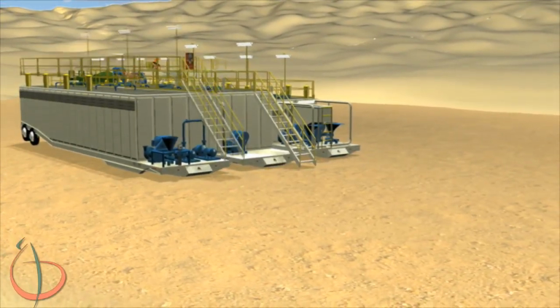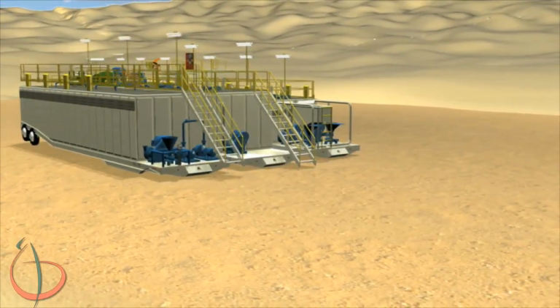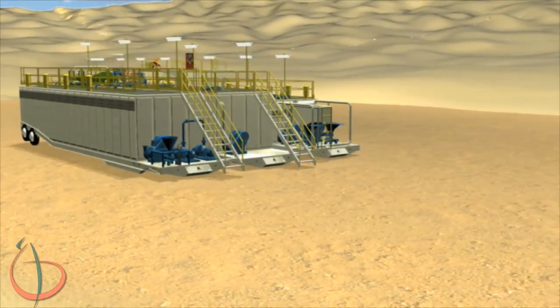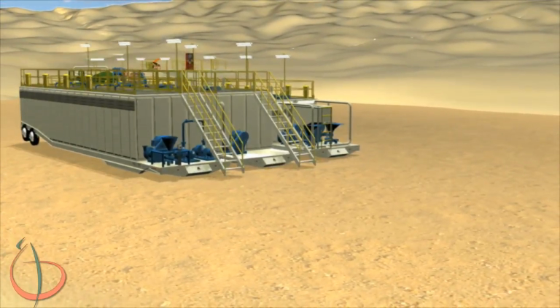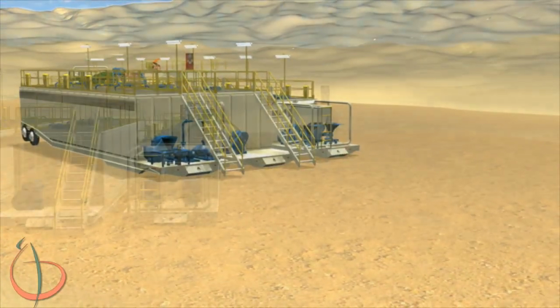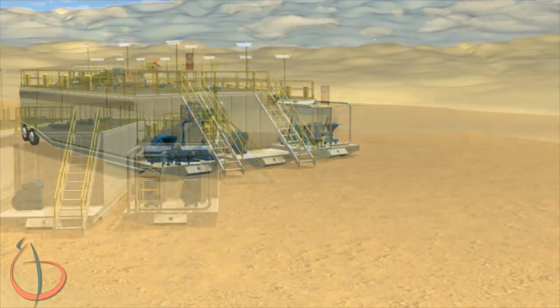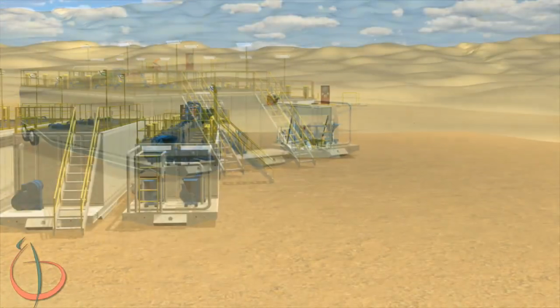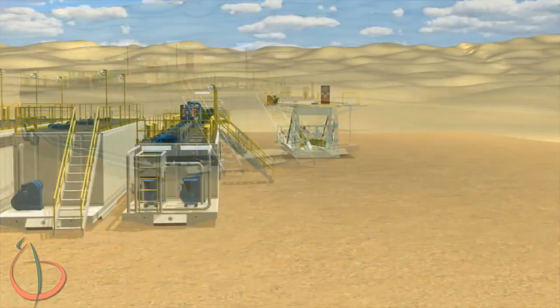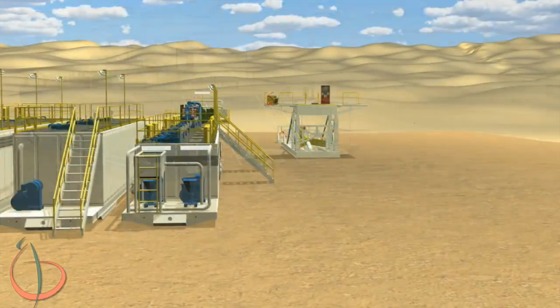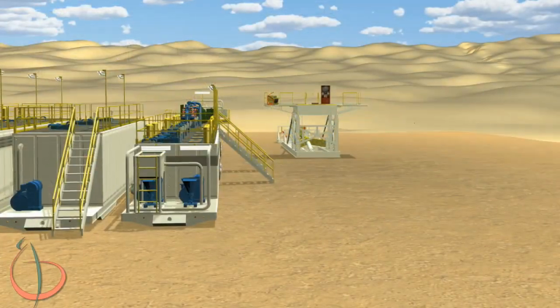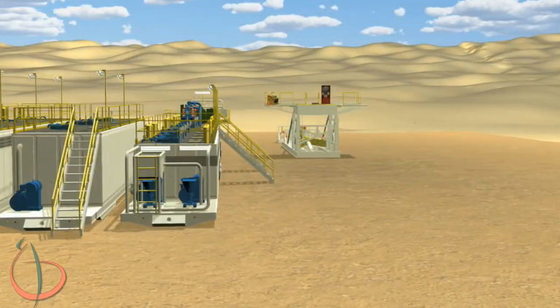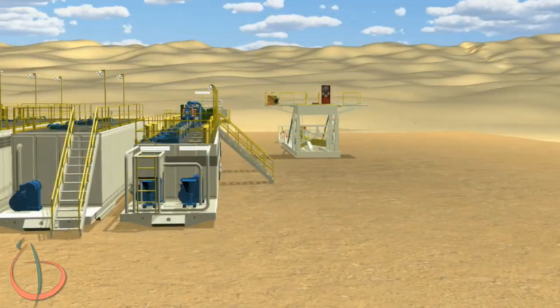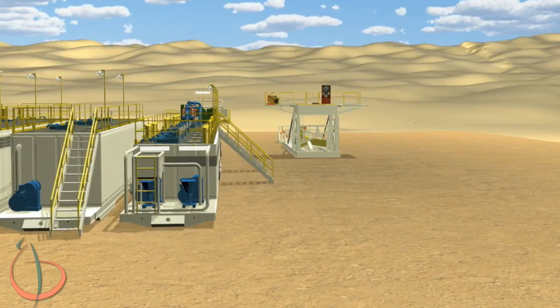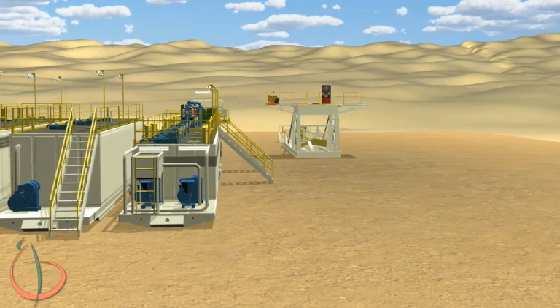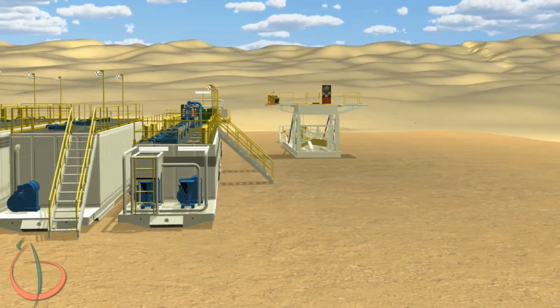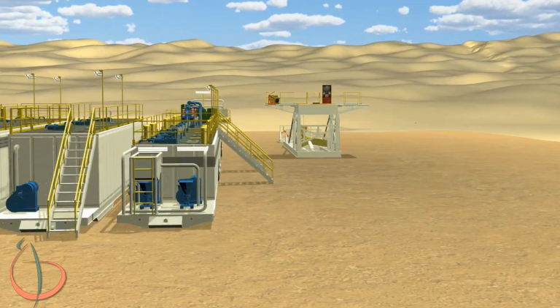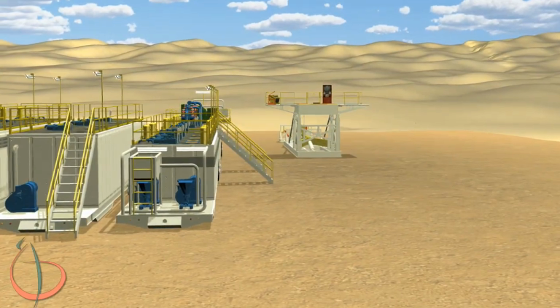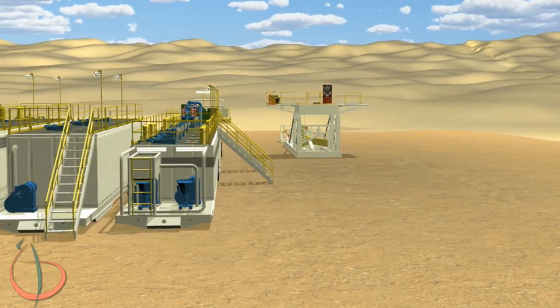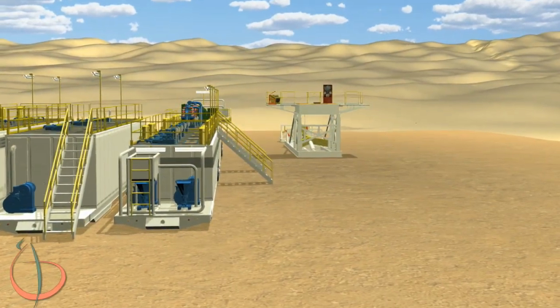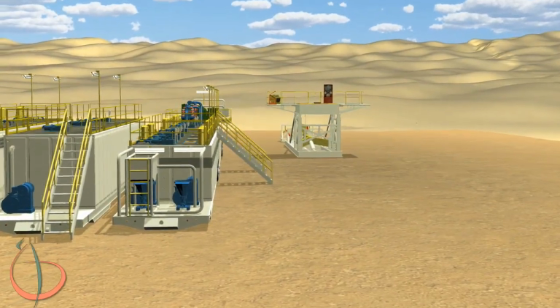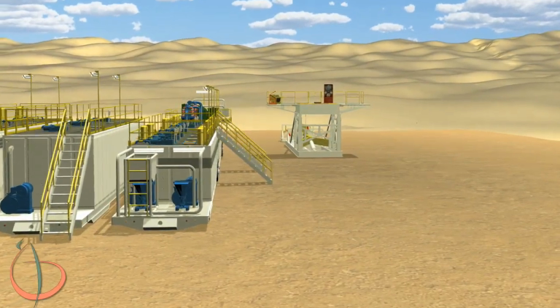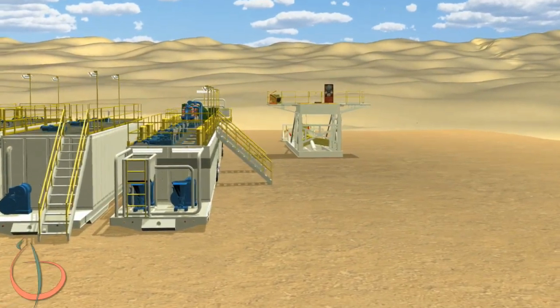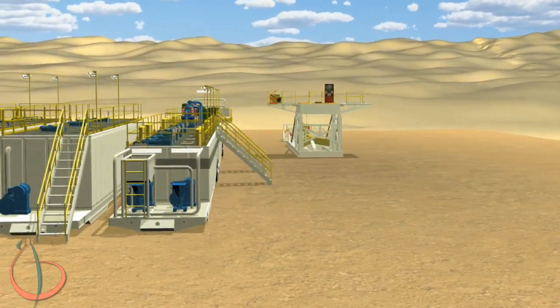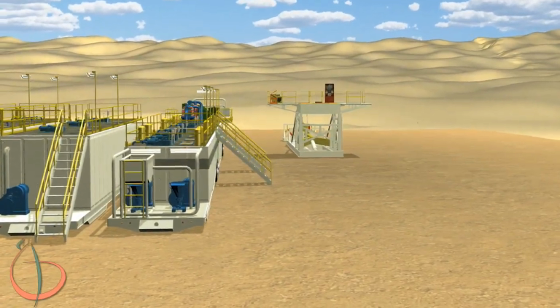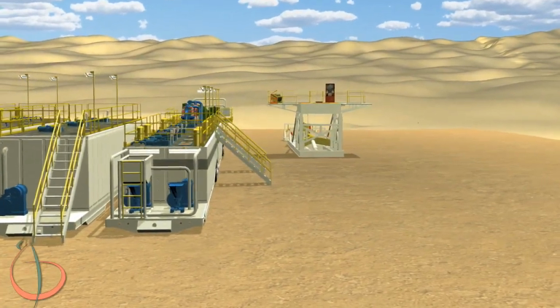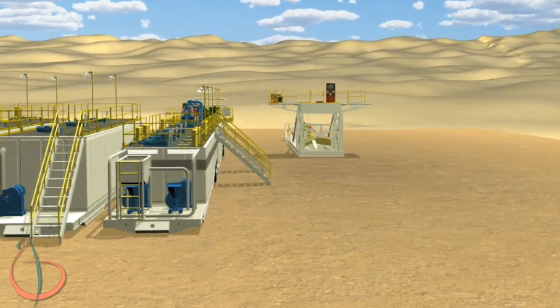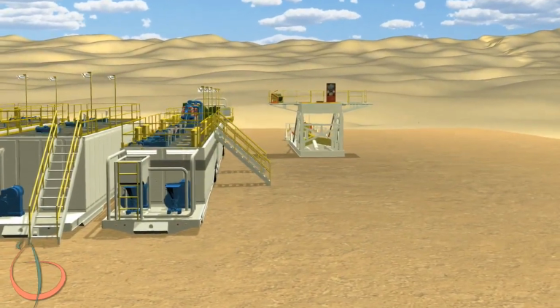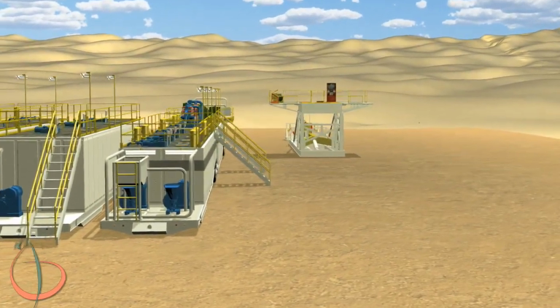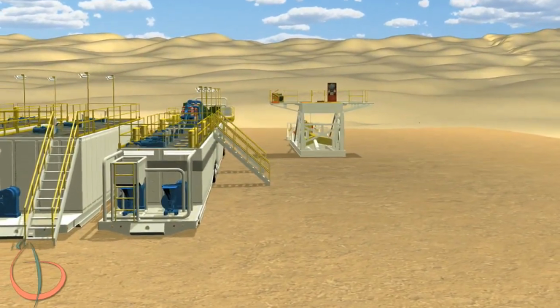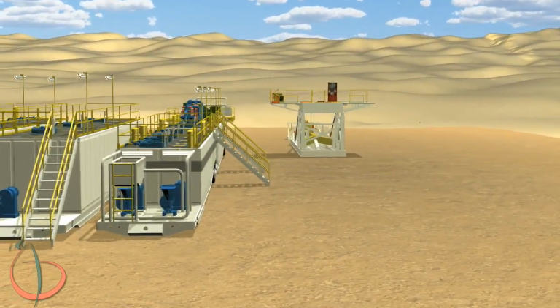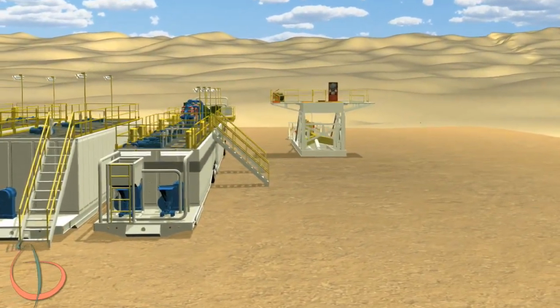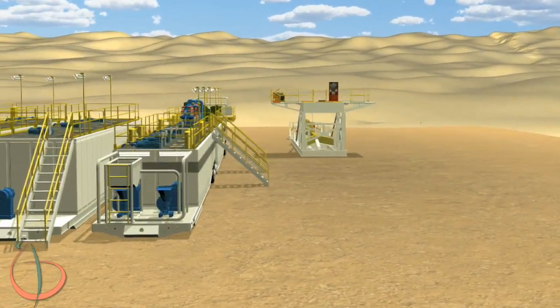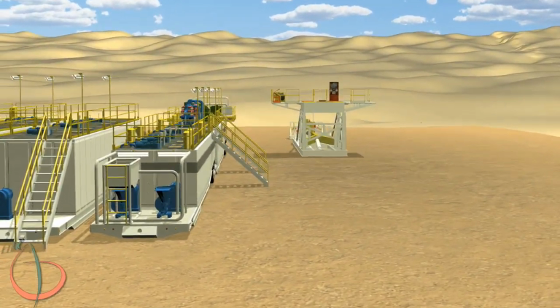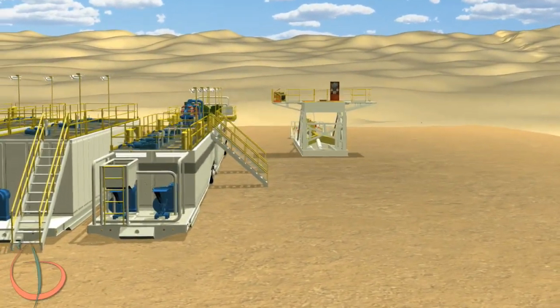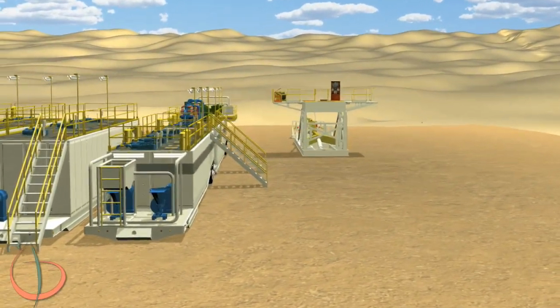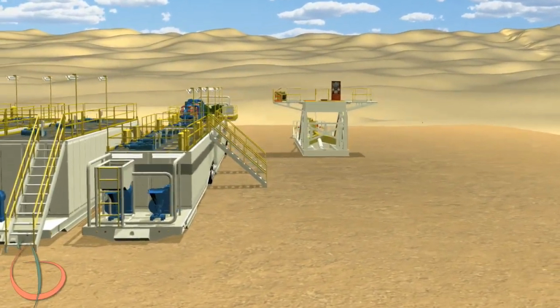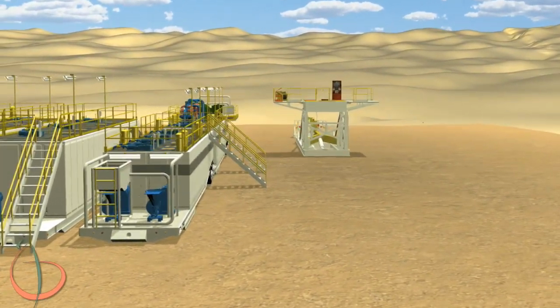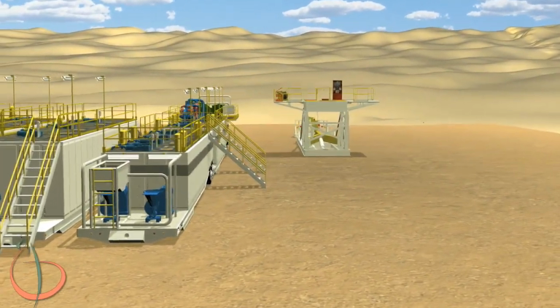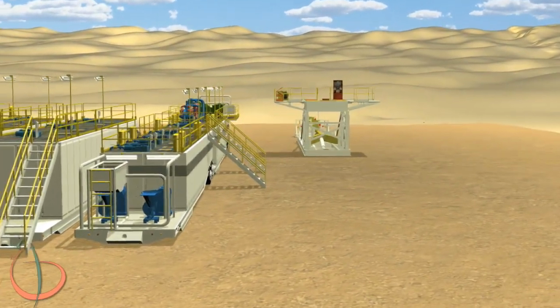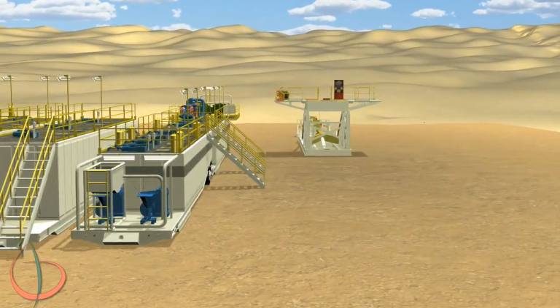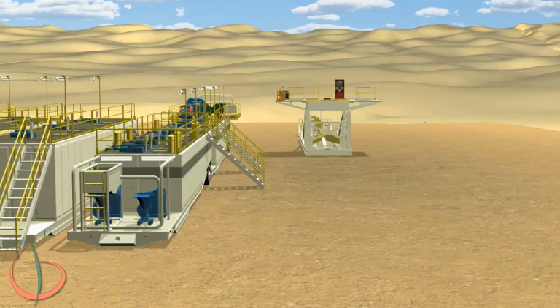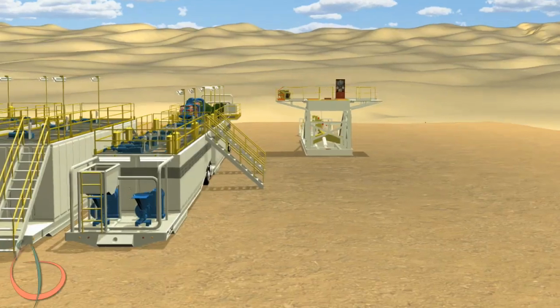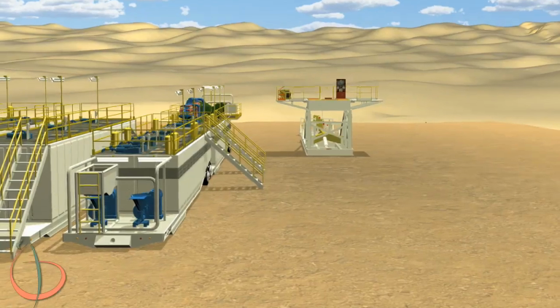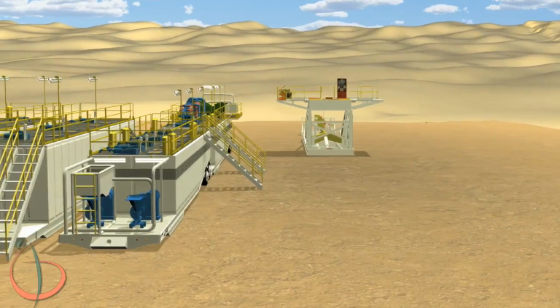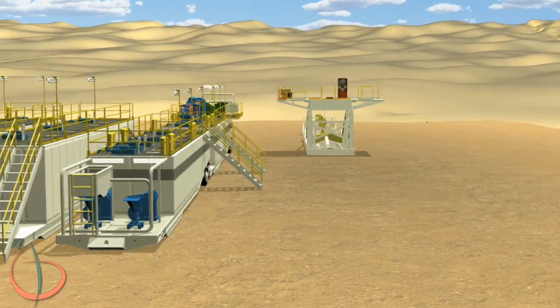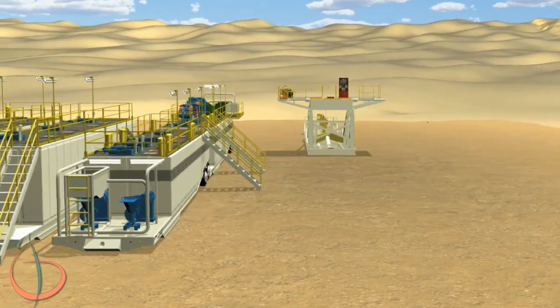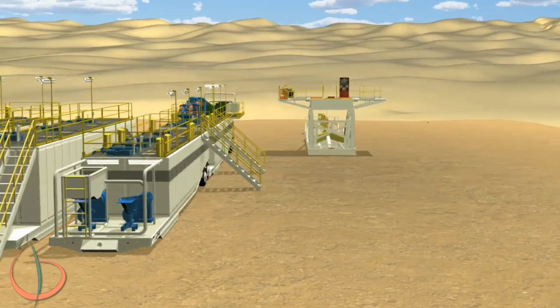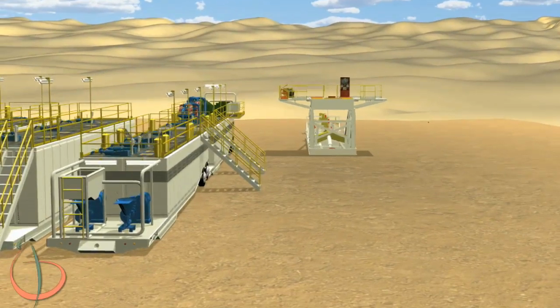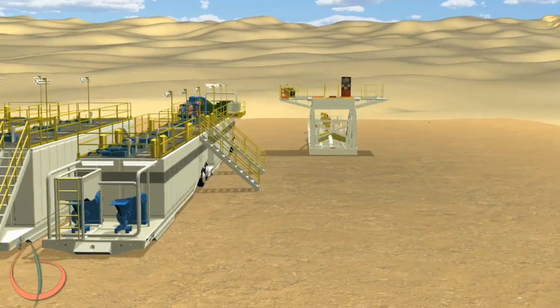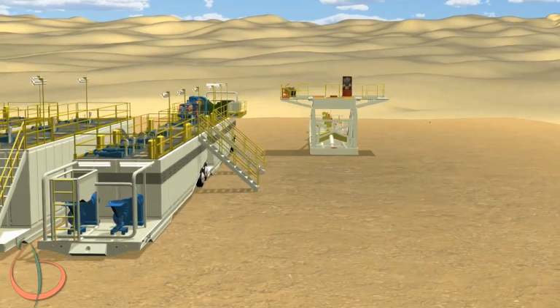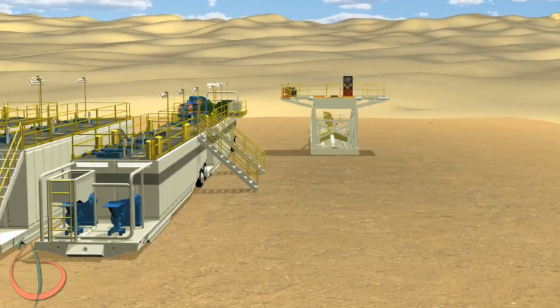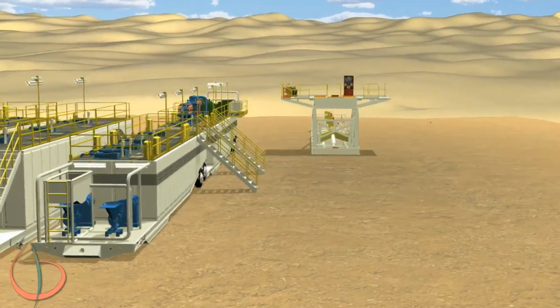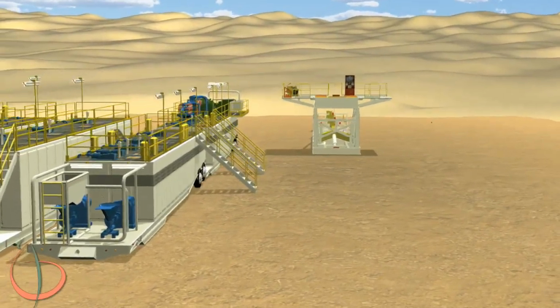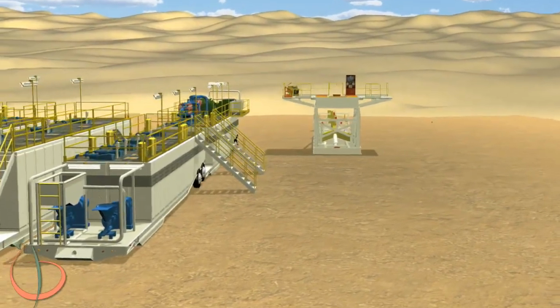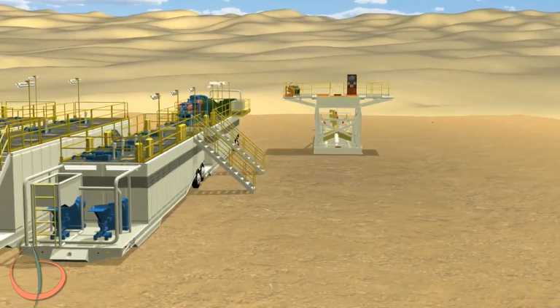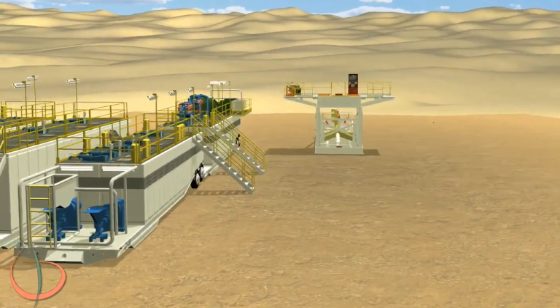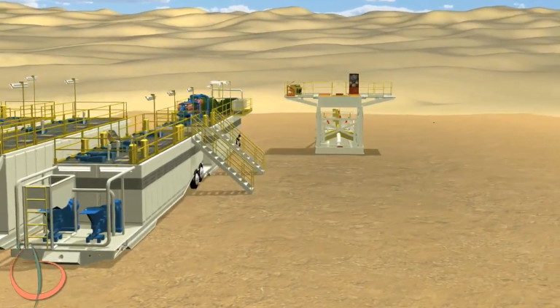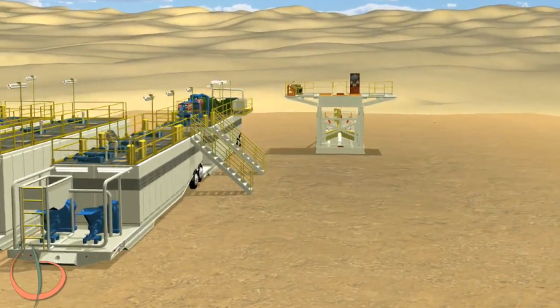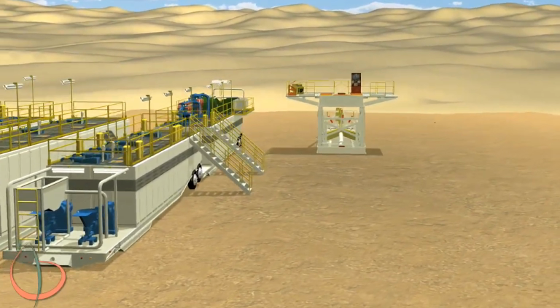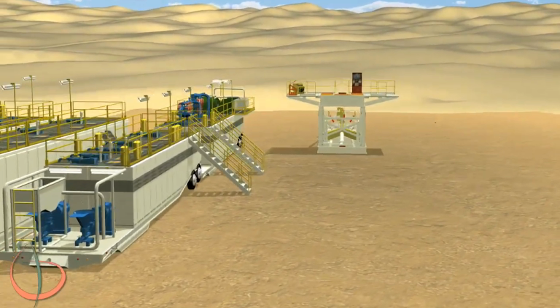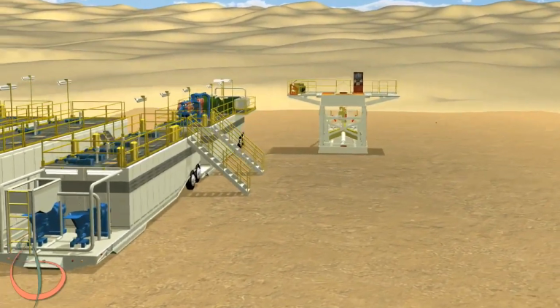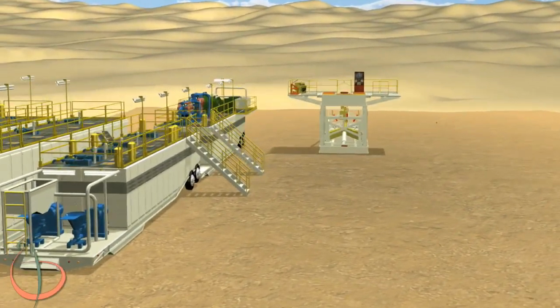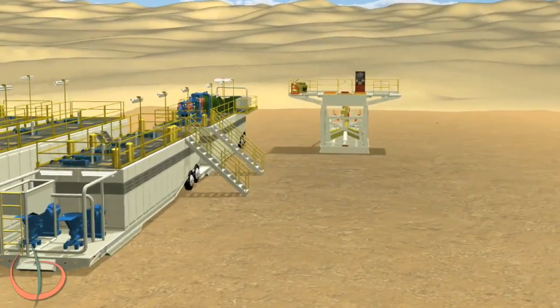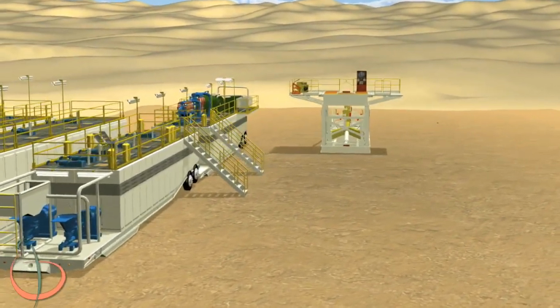Lower the trailers down to ground. Install all stairs, handrails, and drop-in platforms between the tanks.